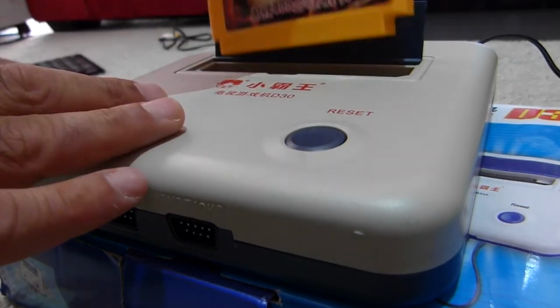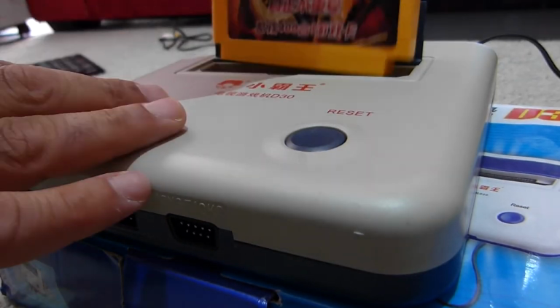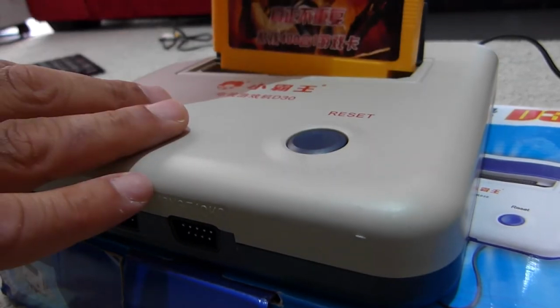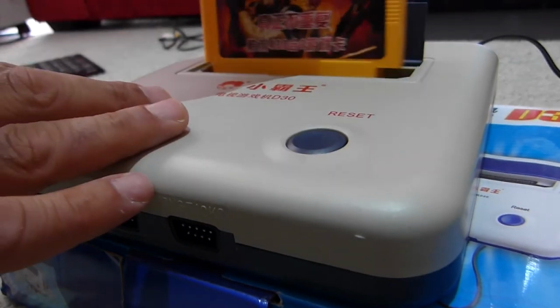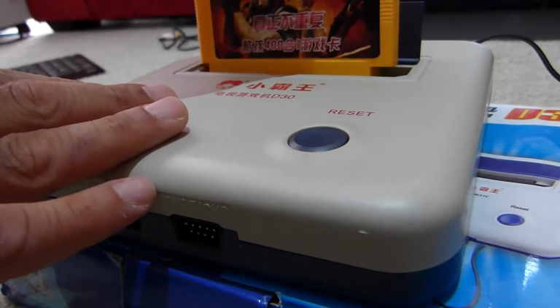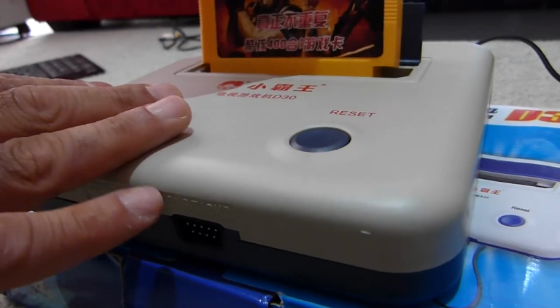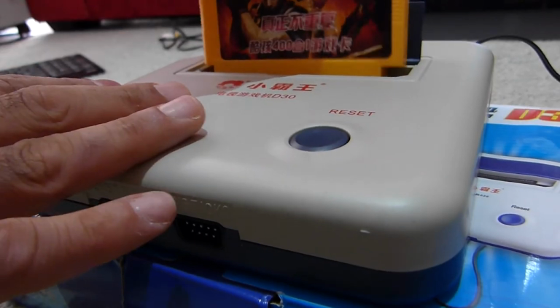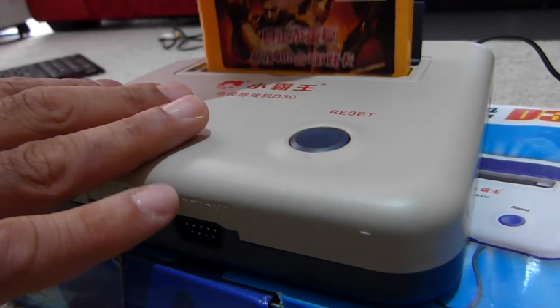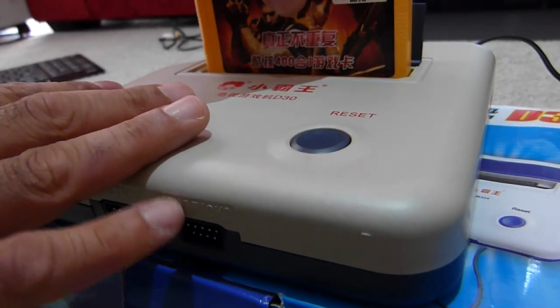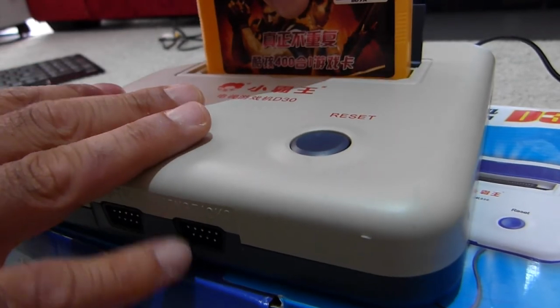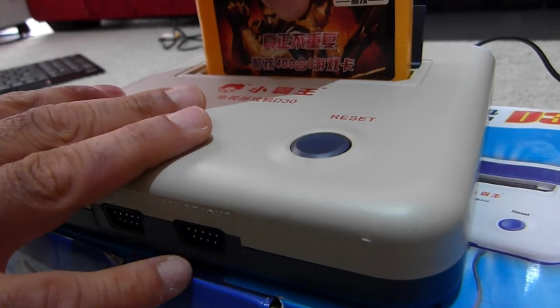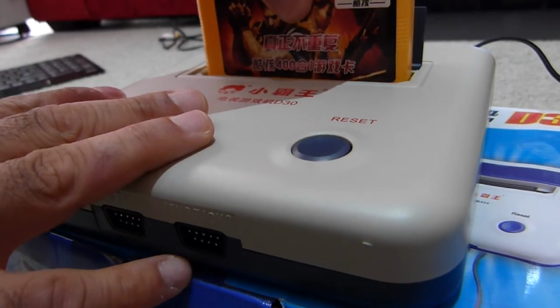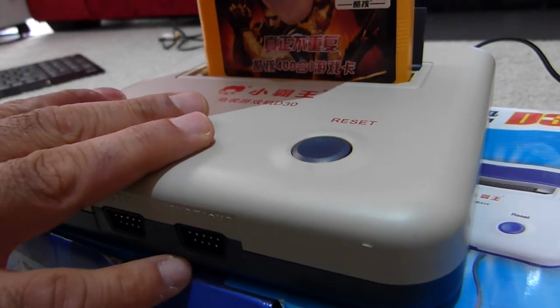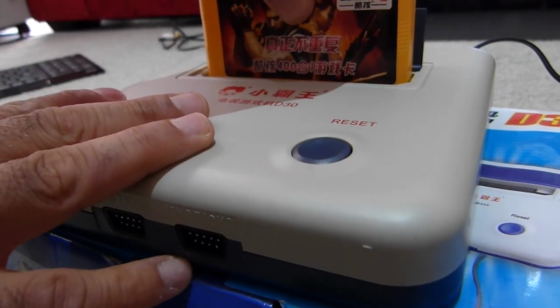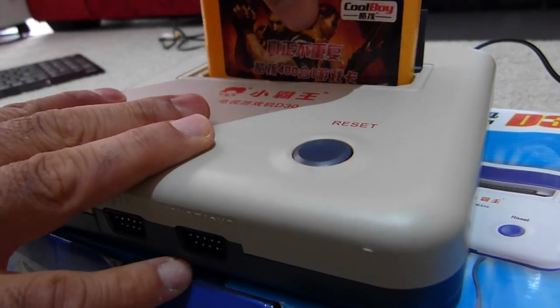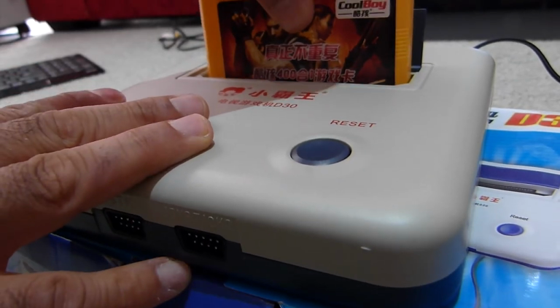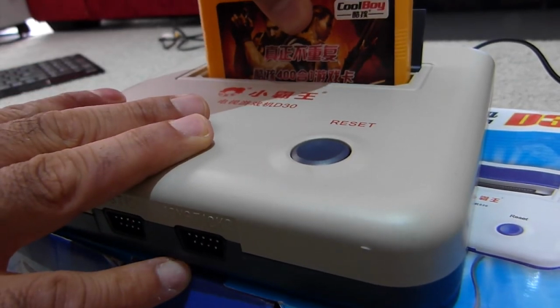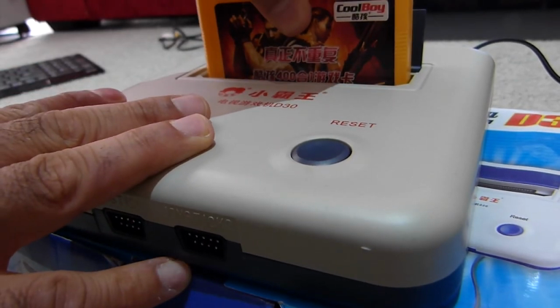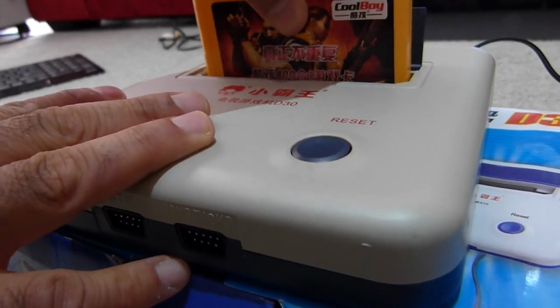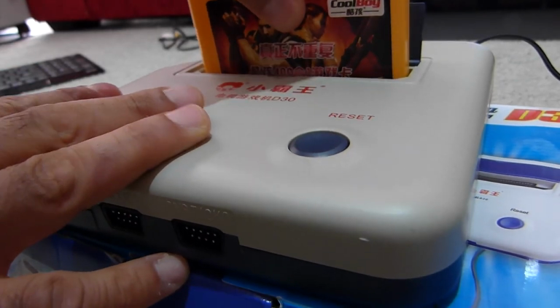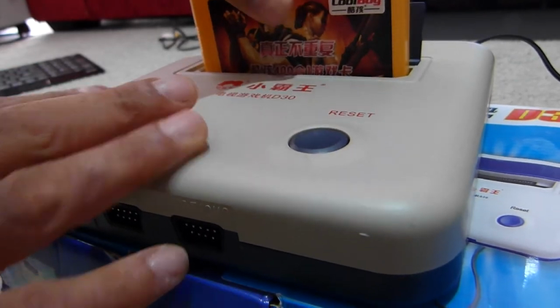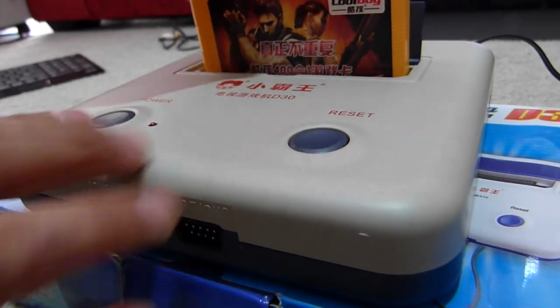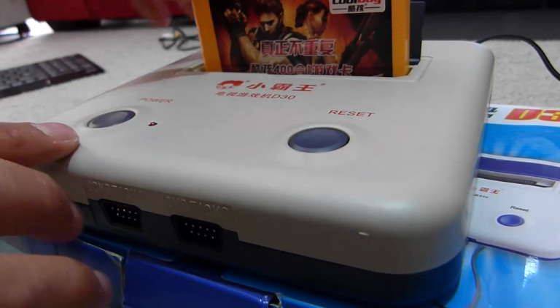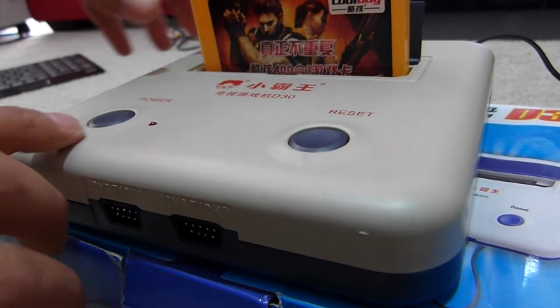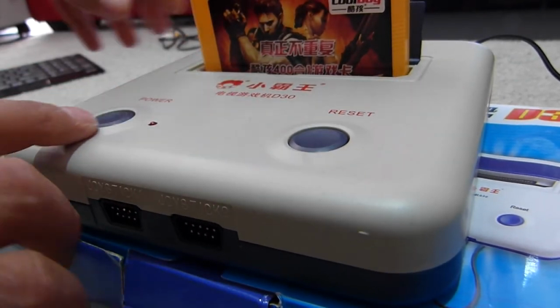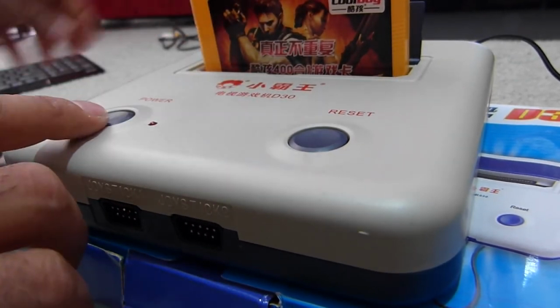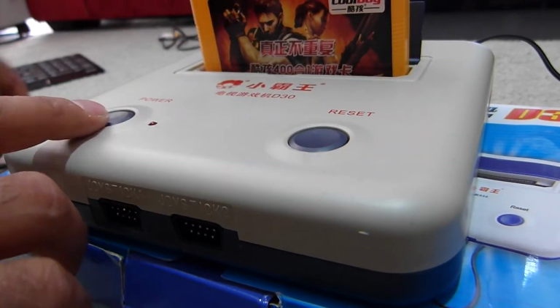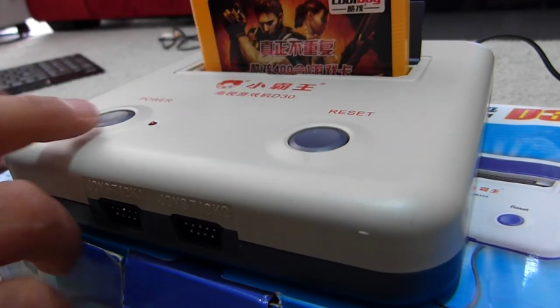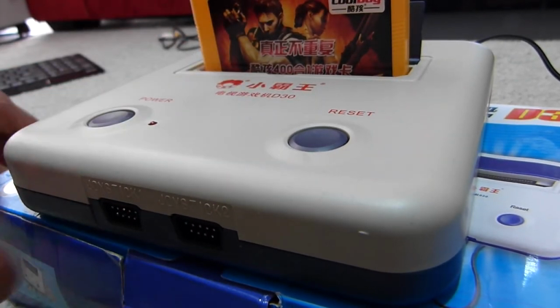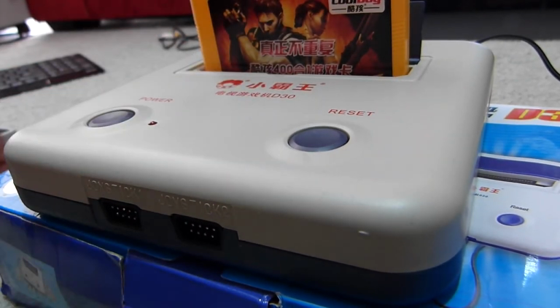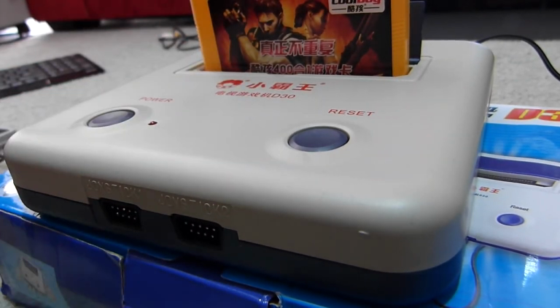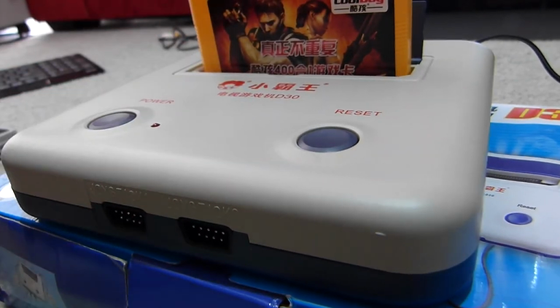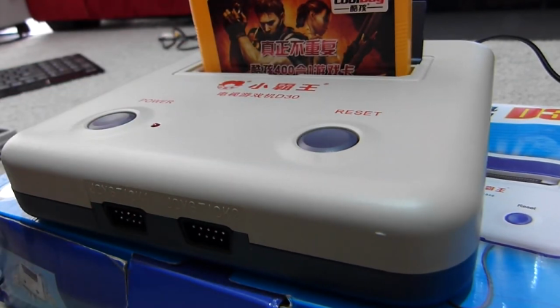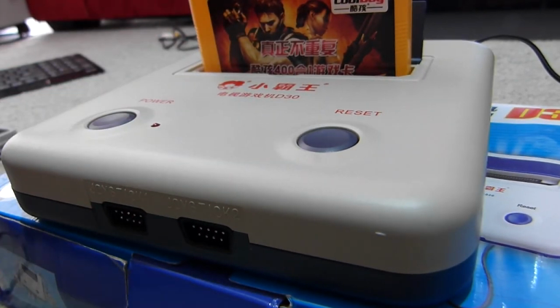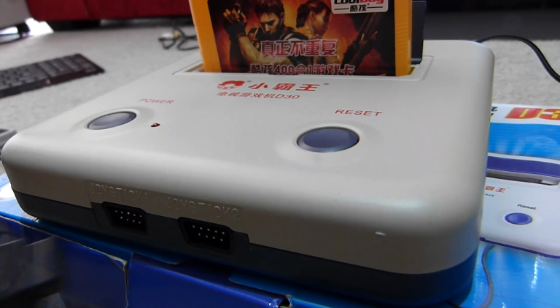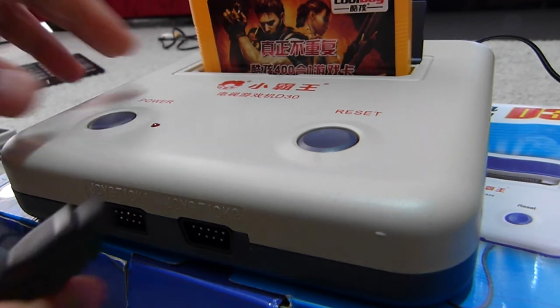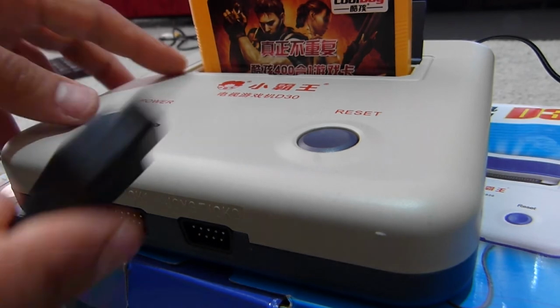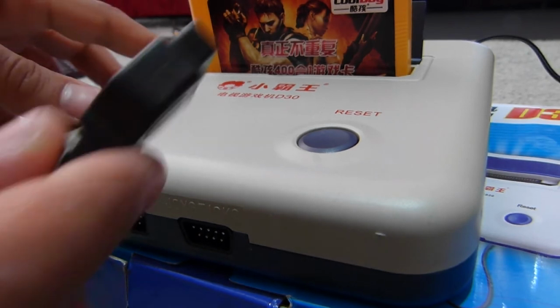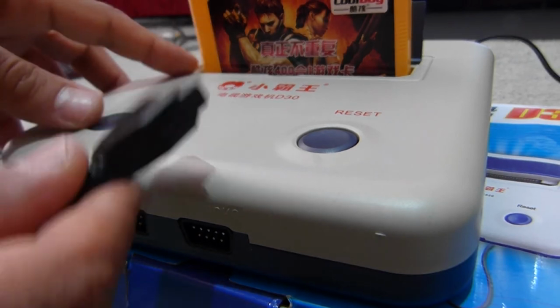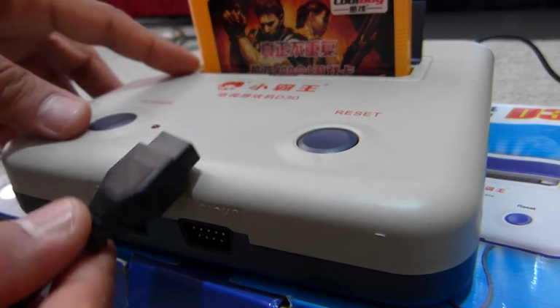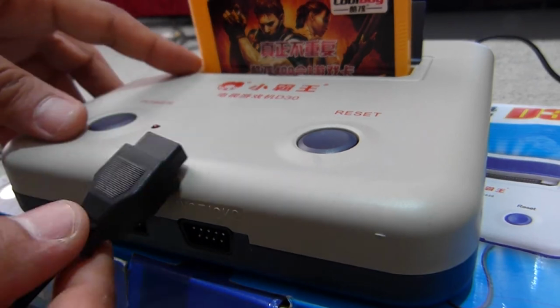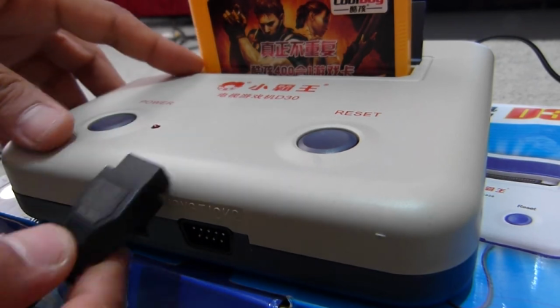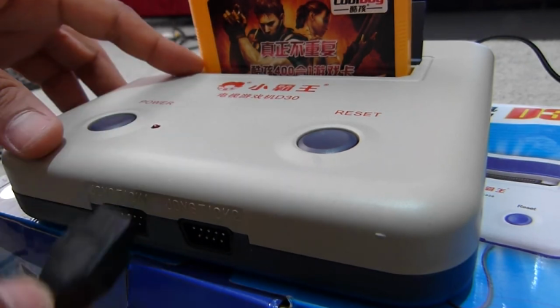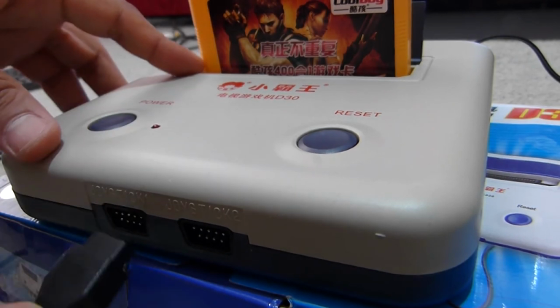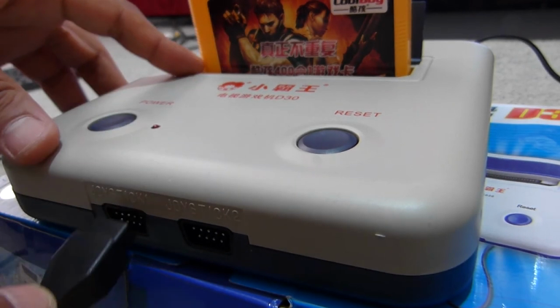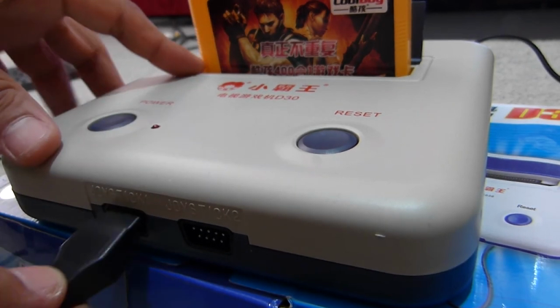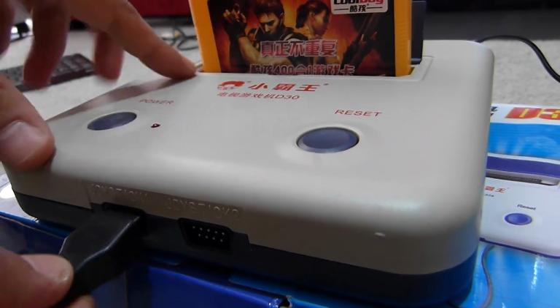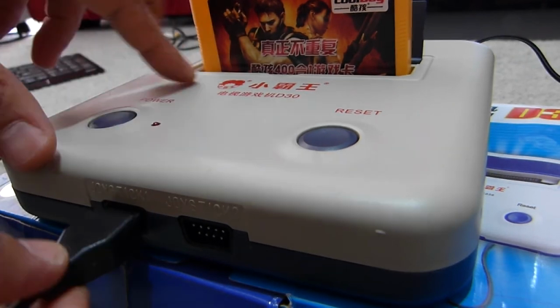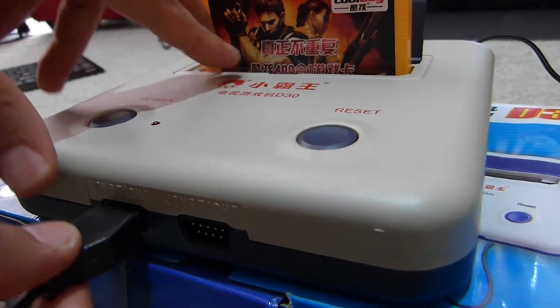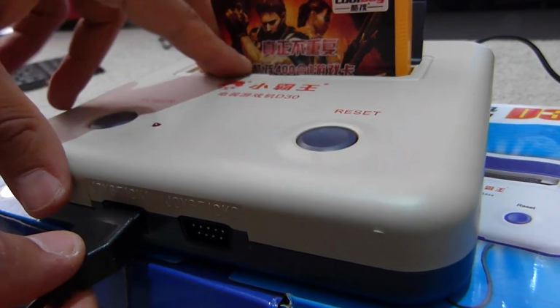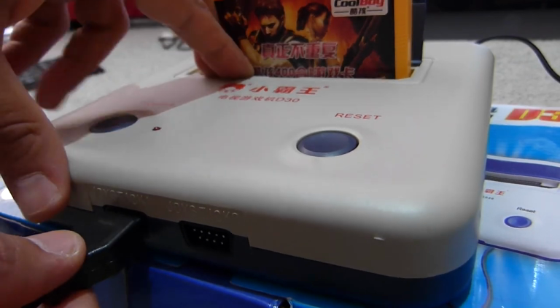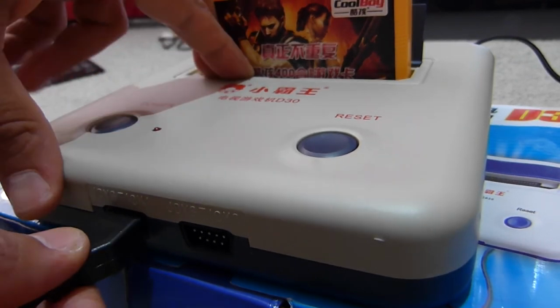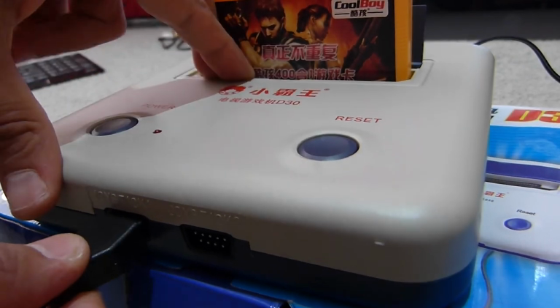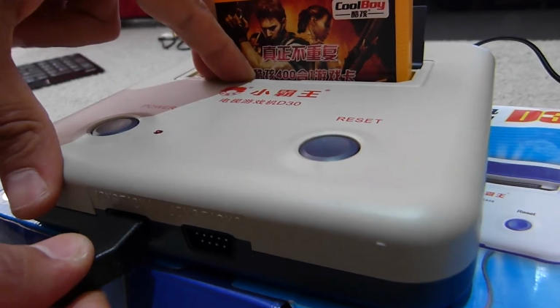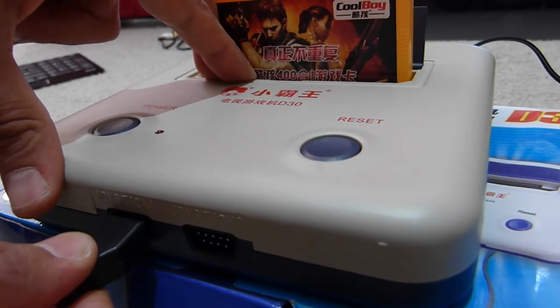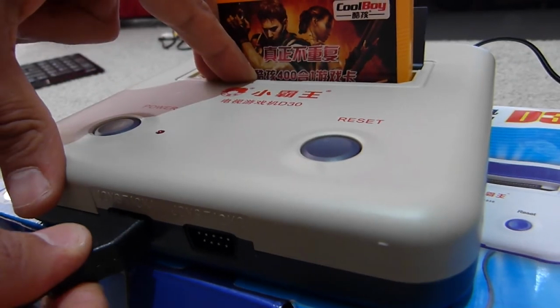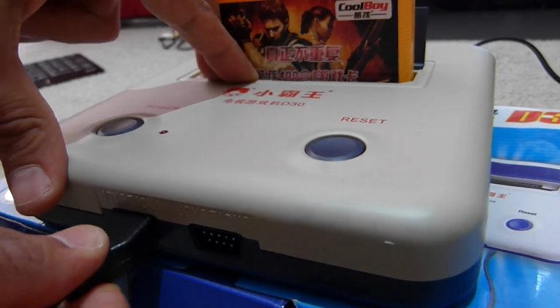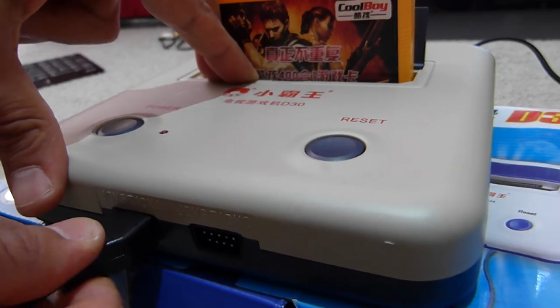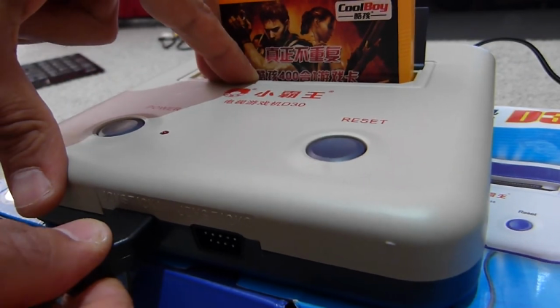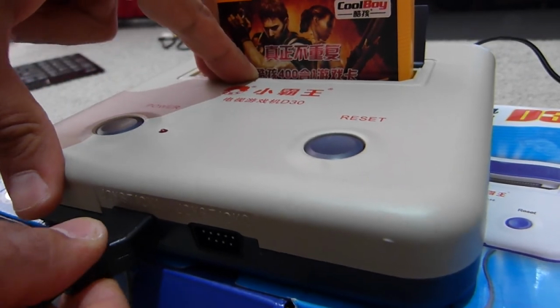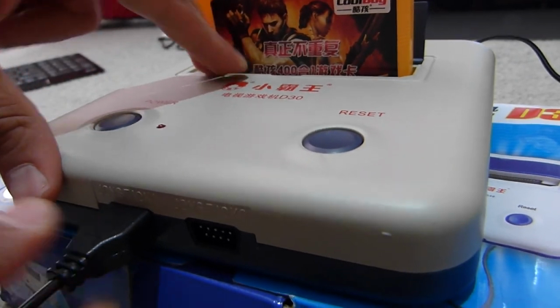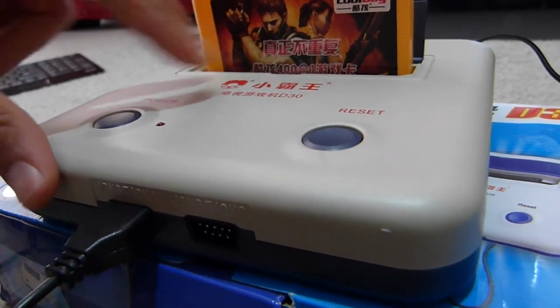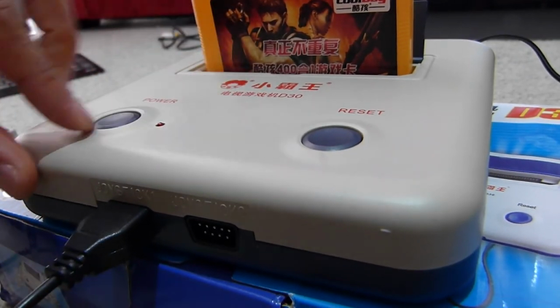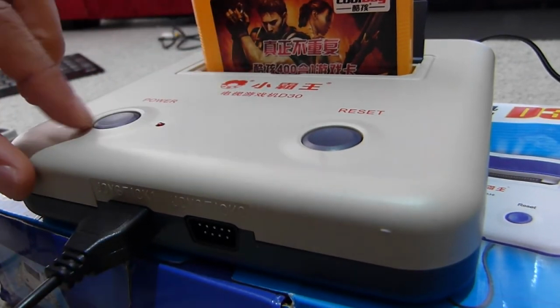If you would like to see the games in this game cartridge, check my next video. Thank you for watching.